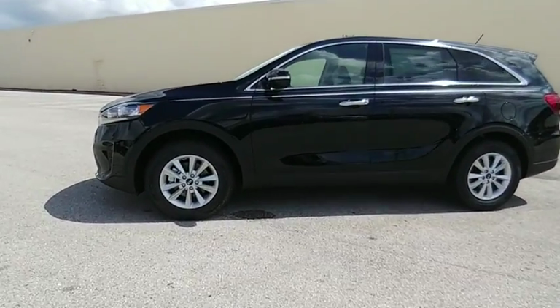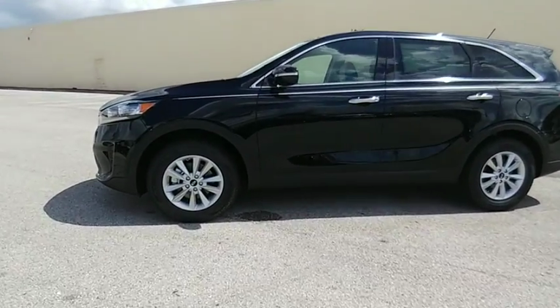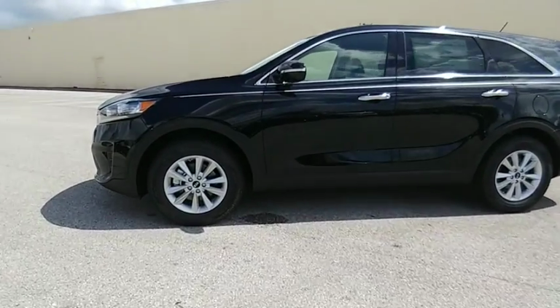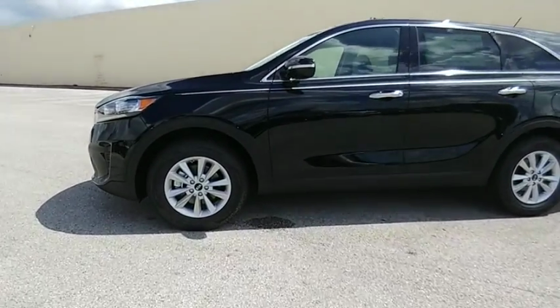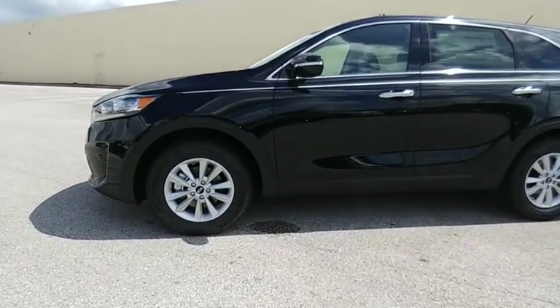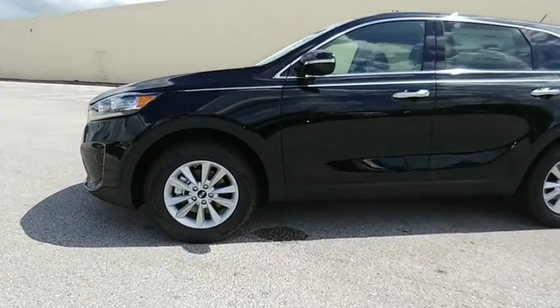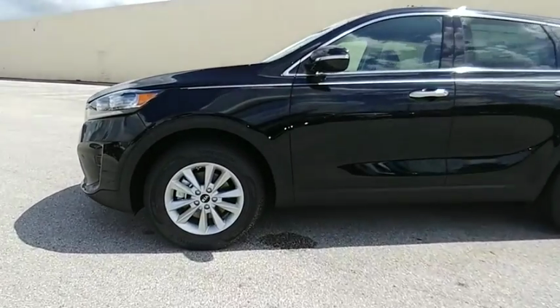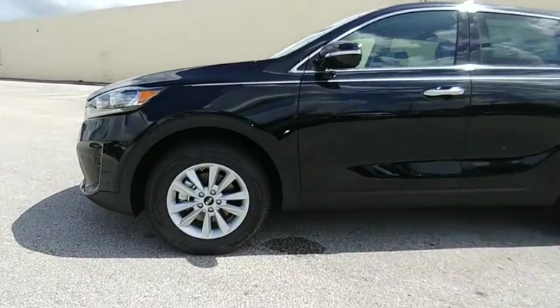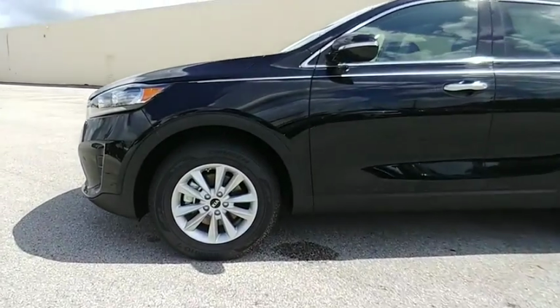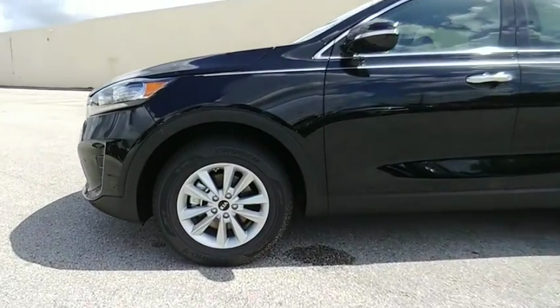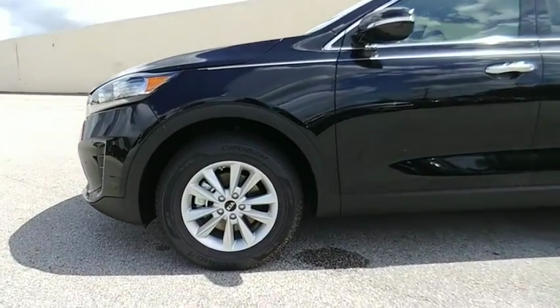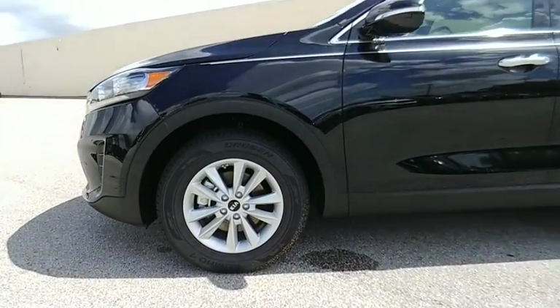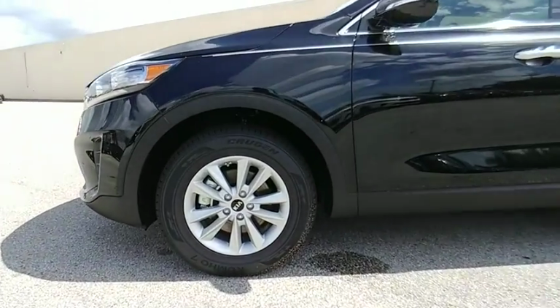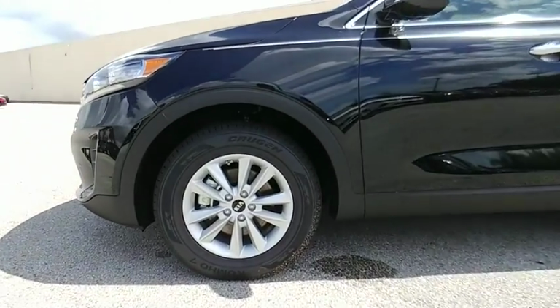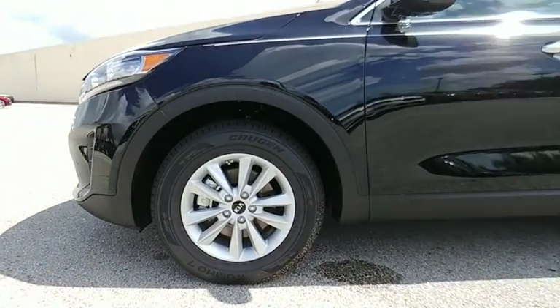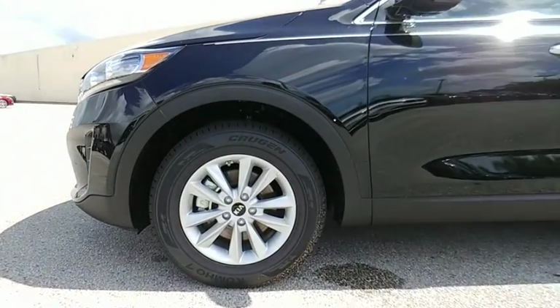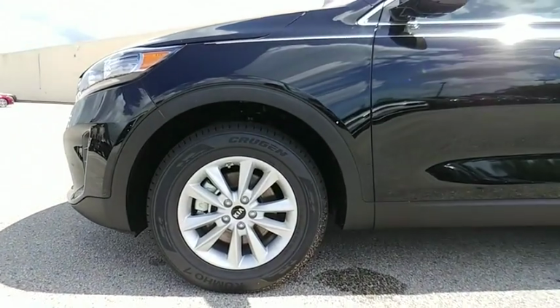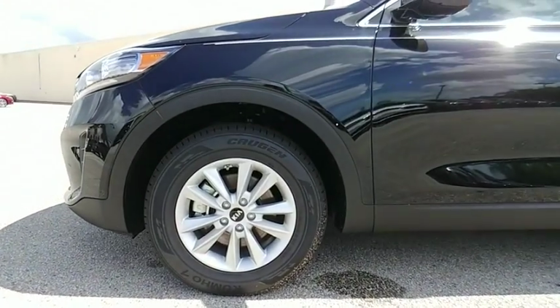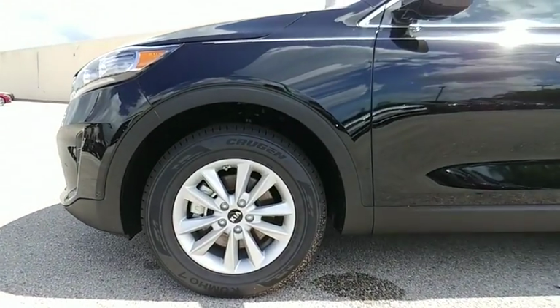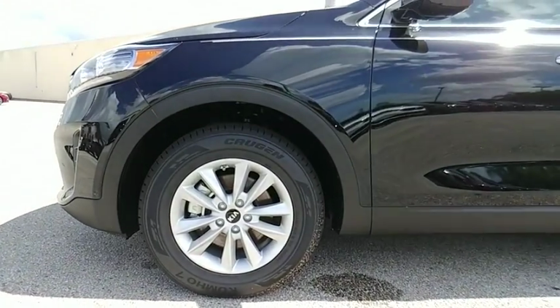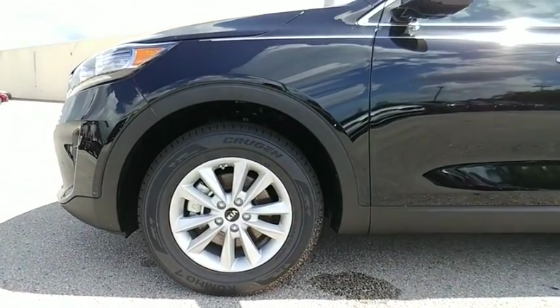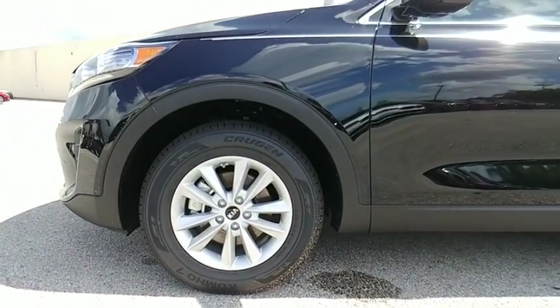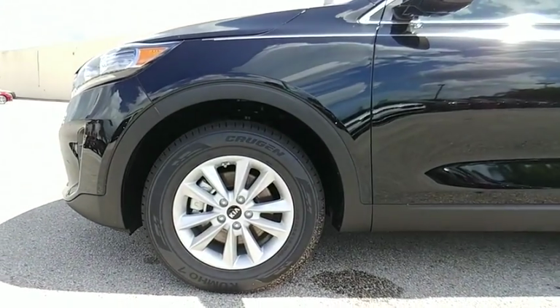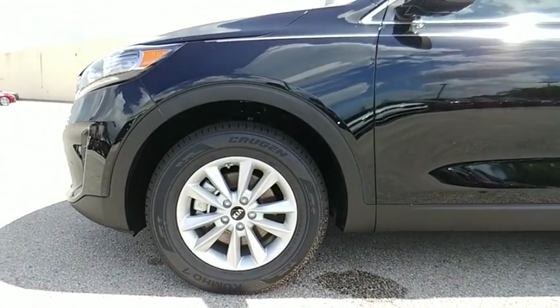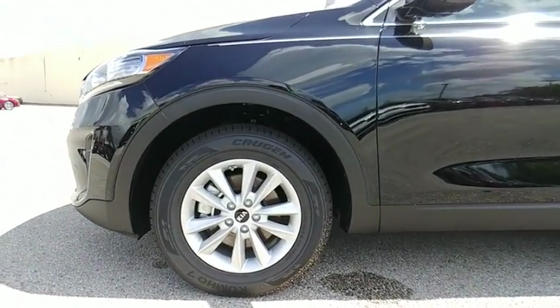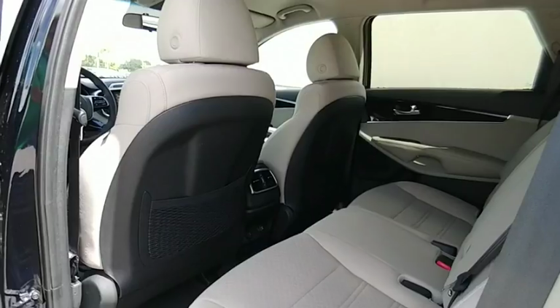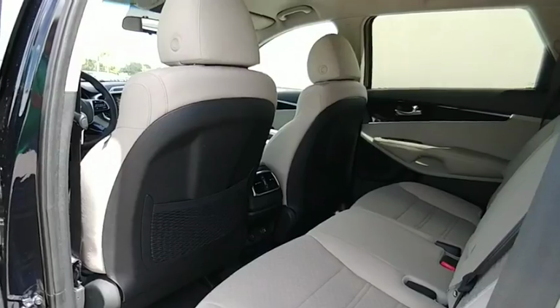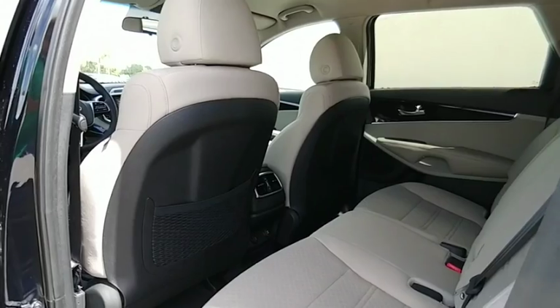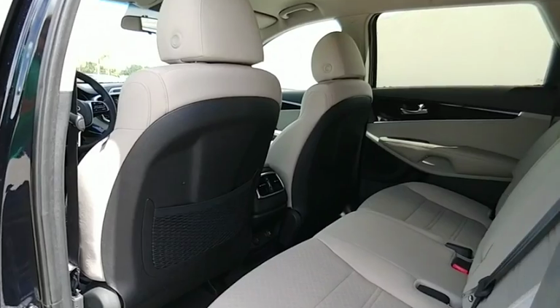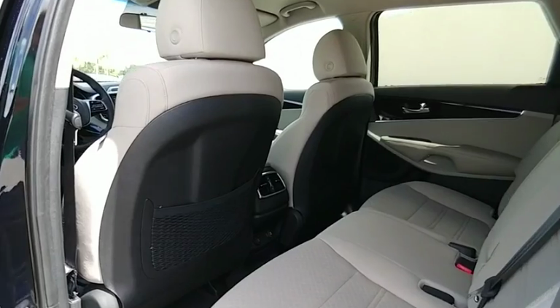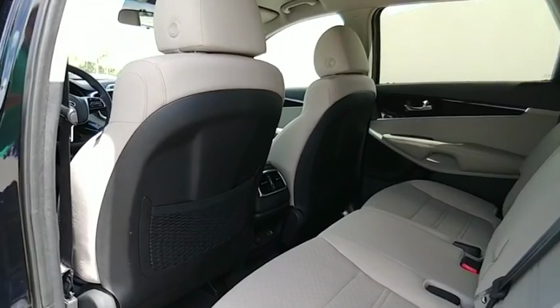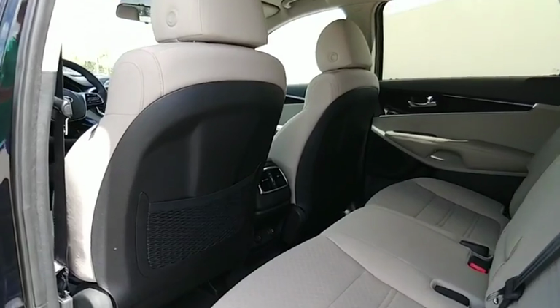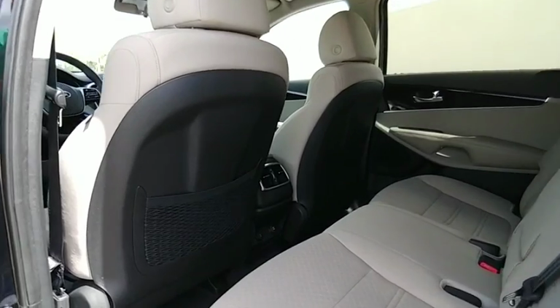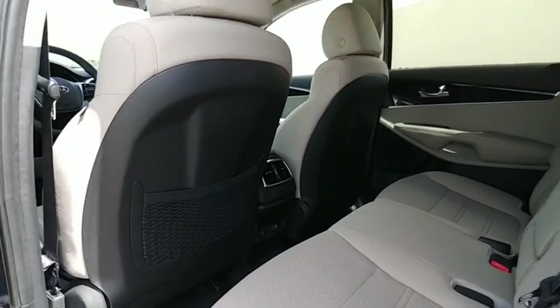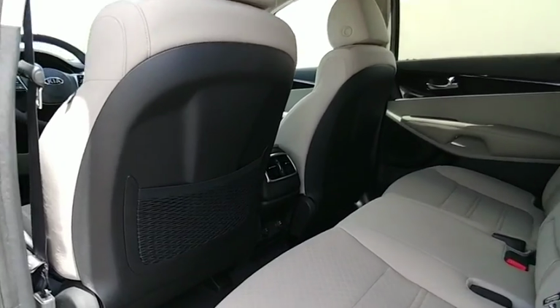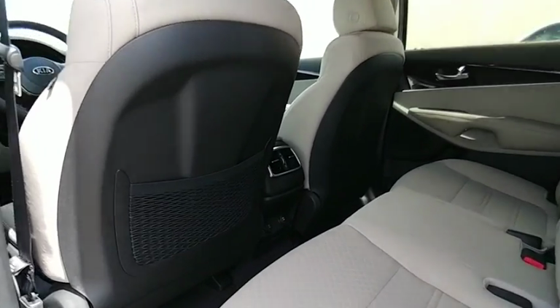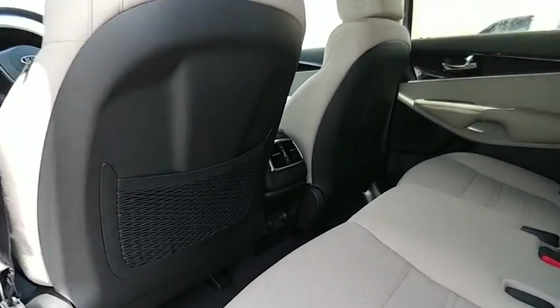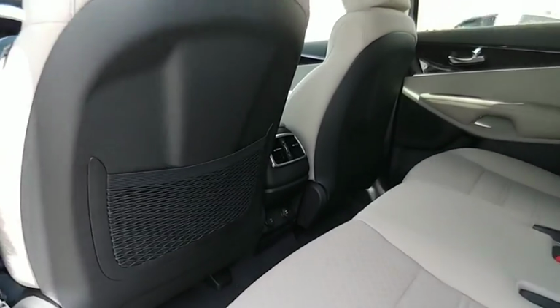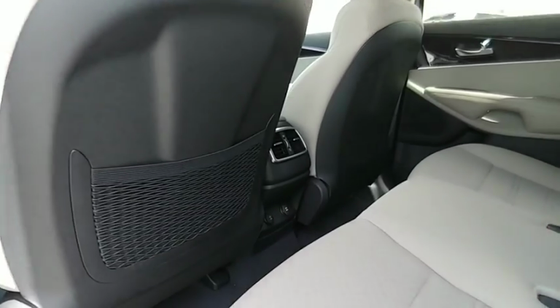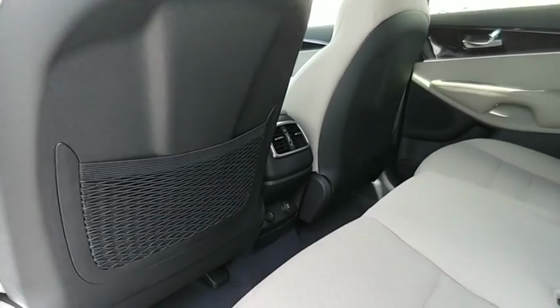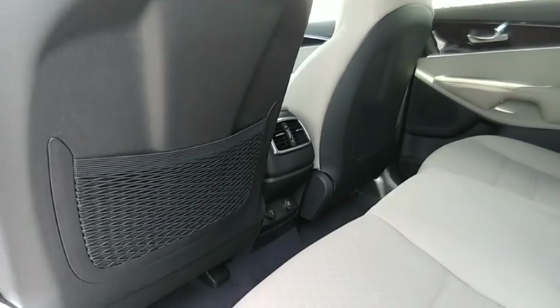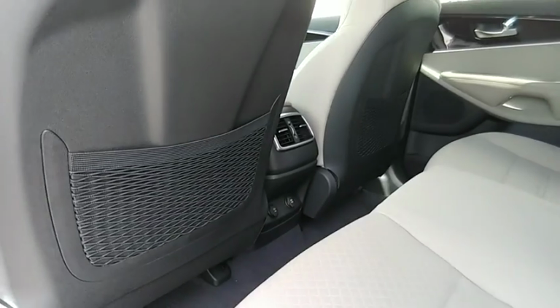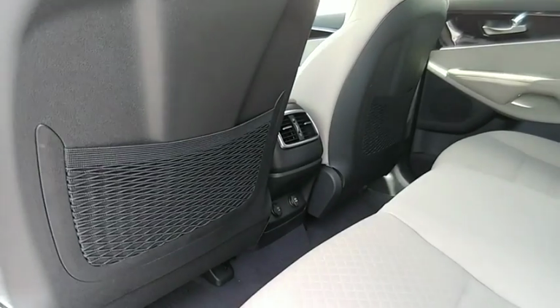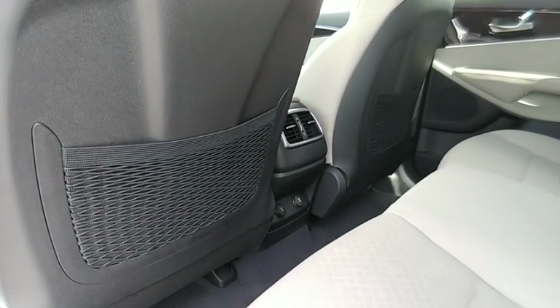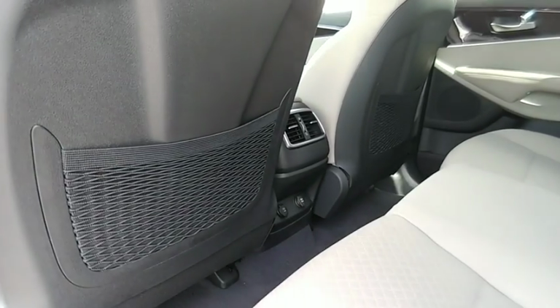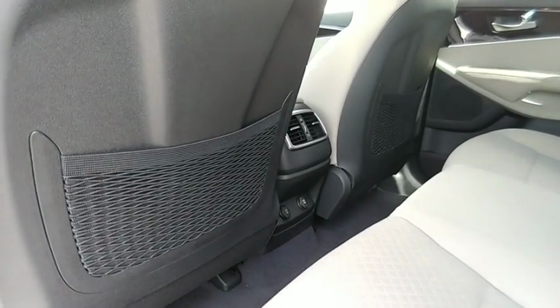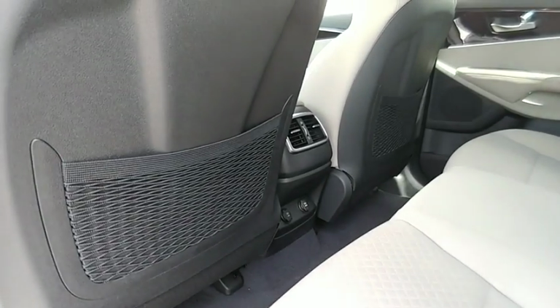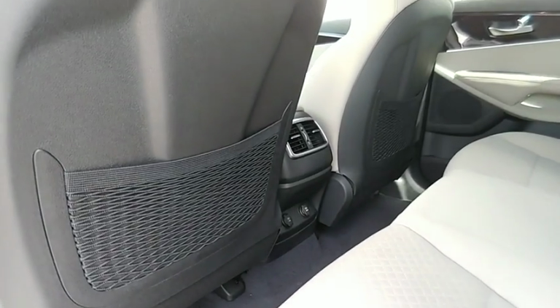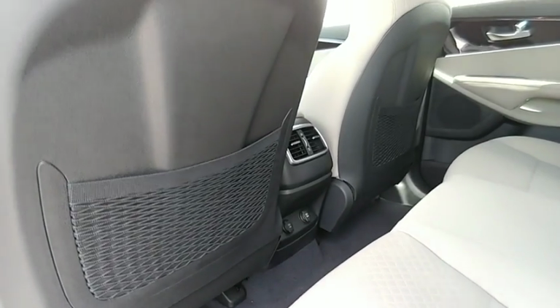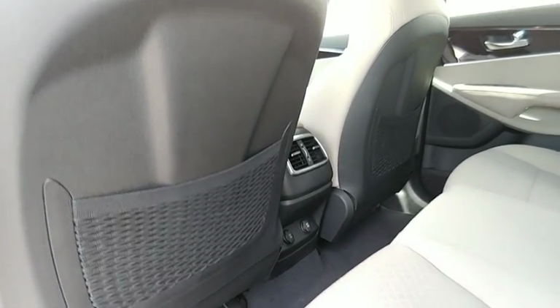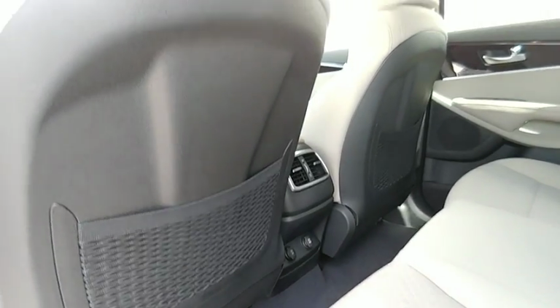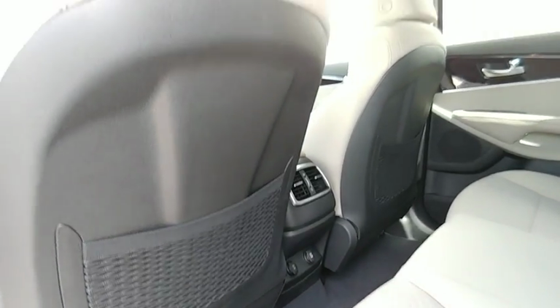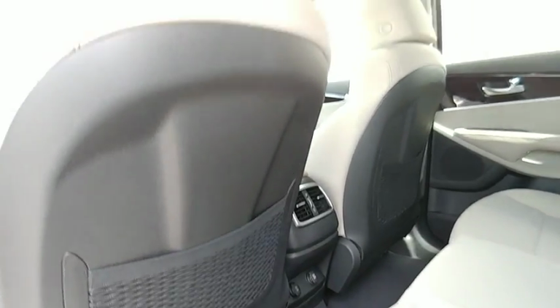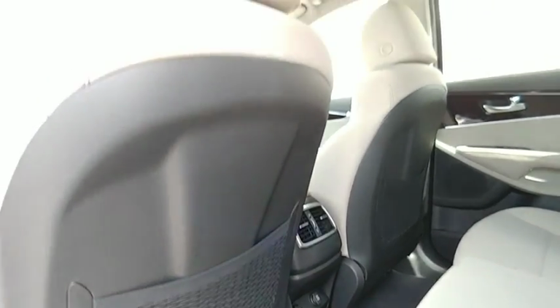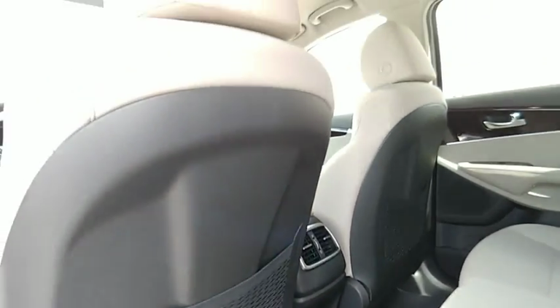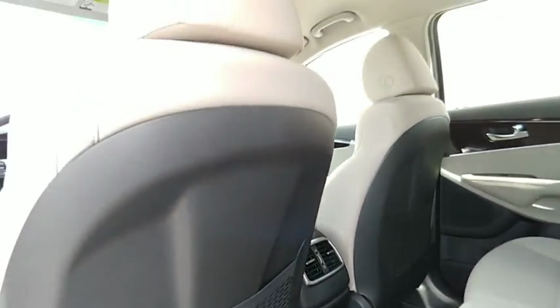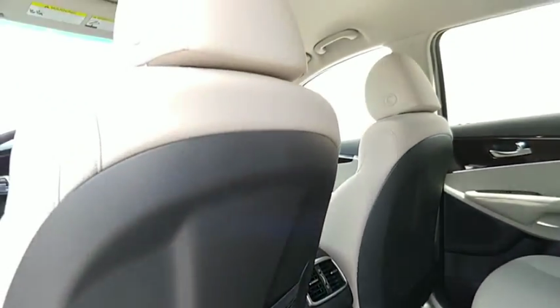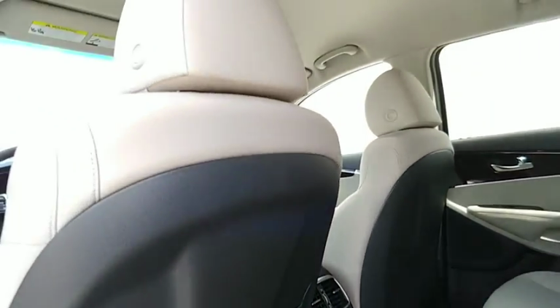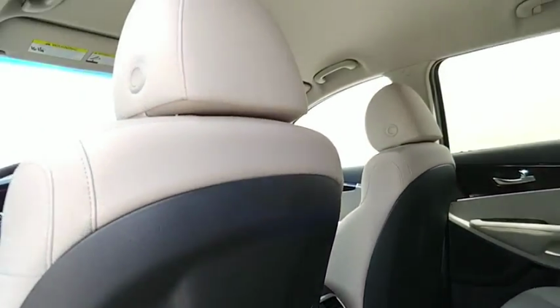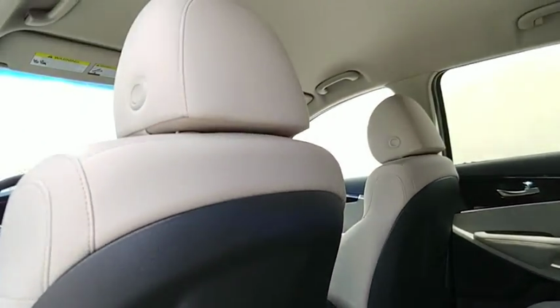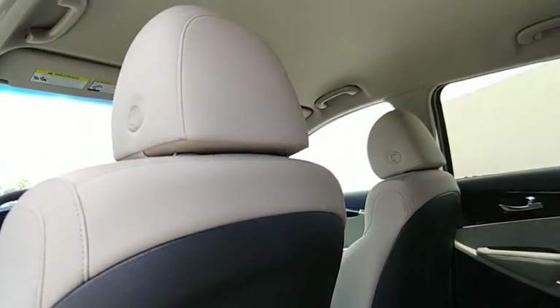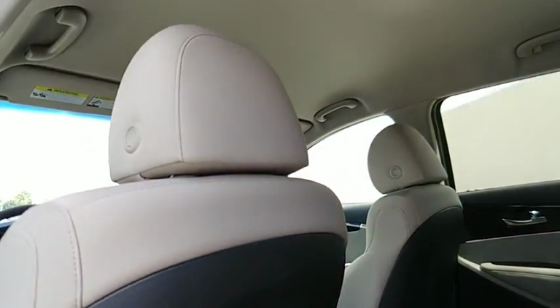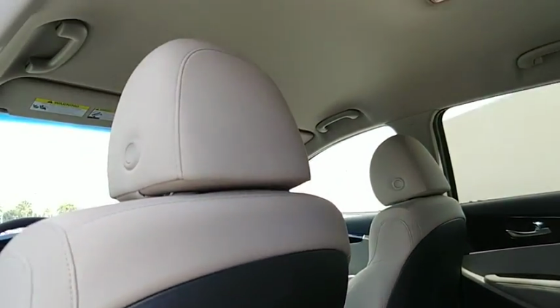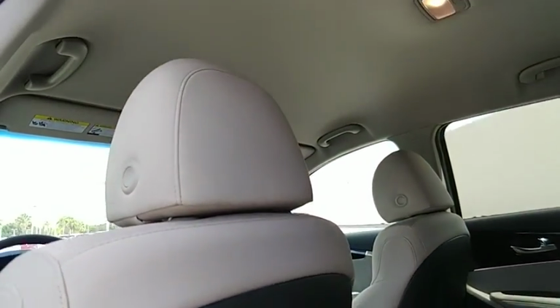Here are some of this vehicle's great options: traction control, dual airbags, air conditioning, power steering, alloy wheels.